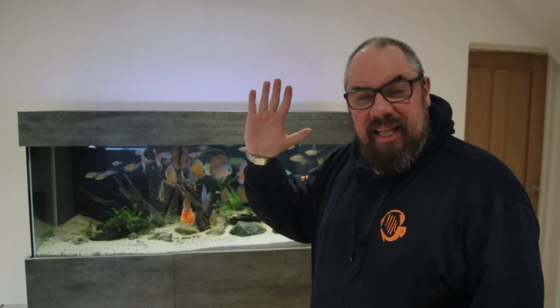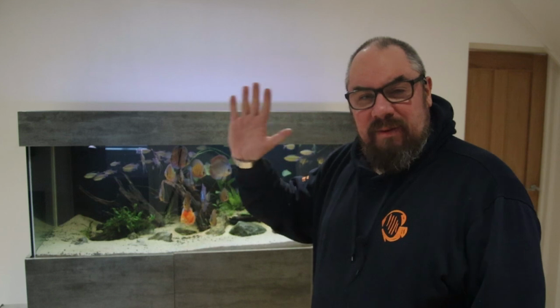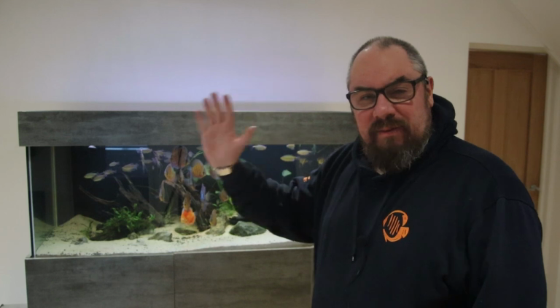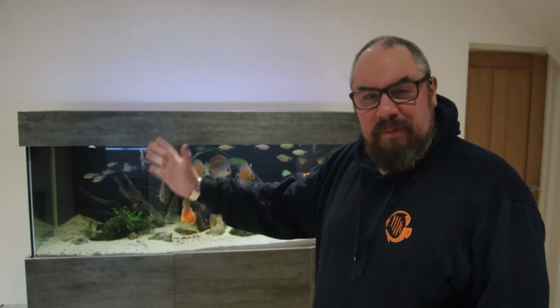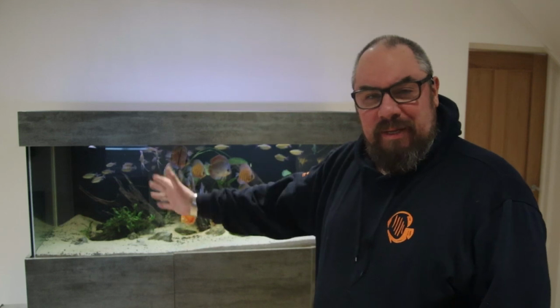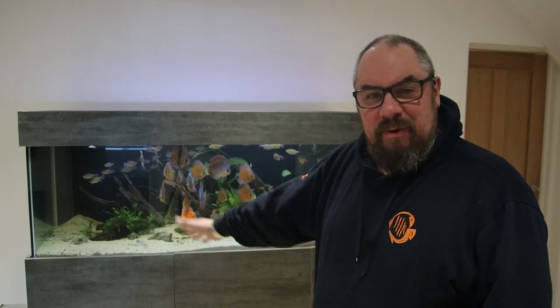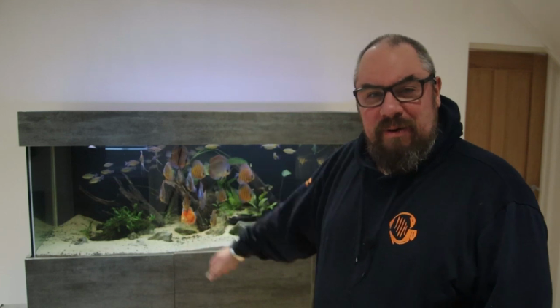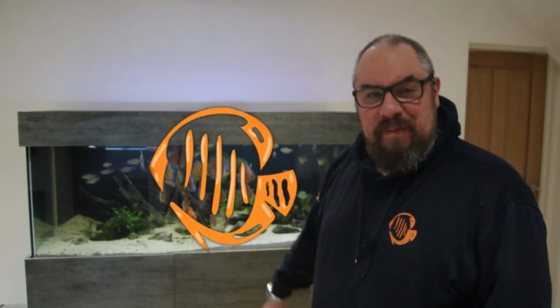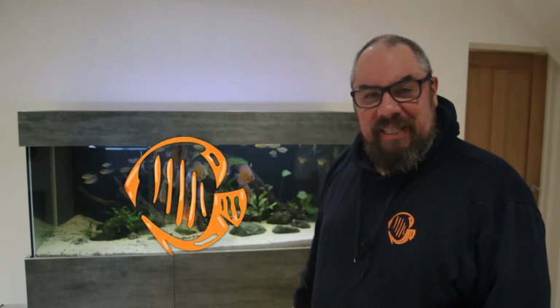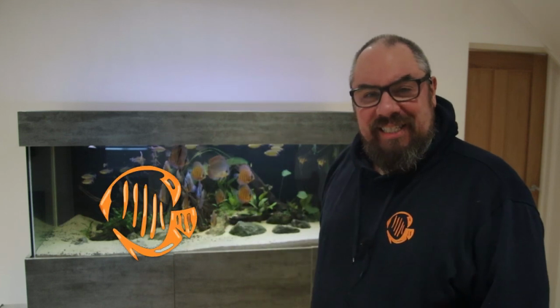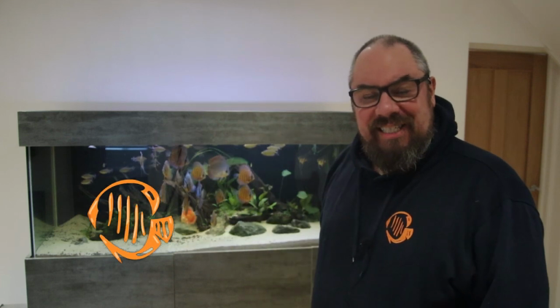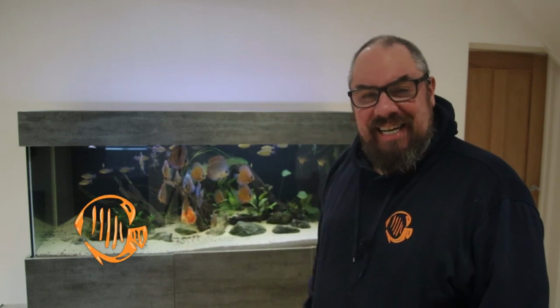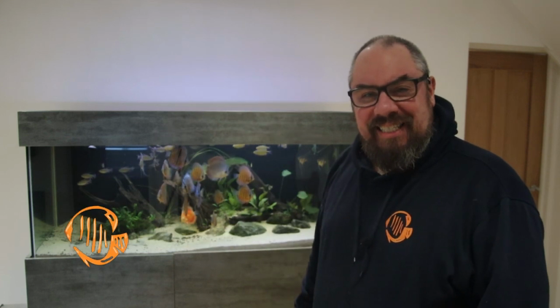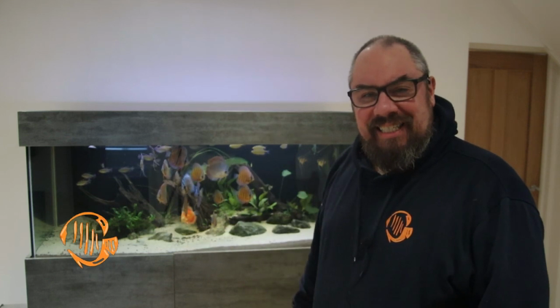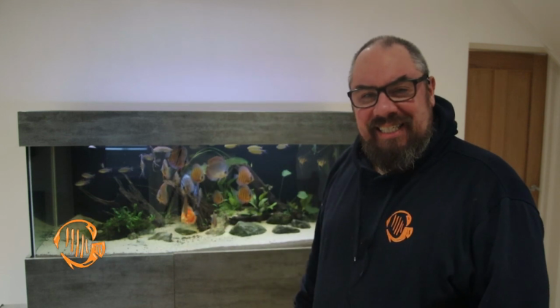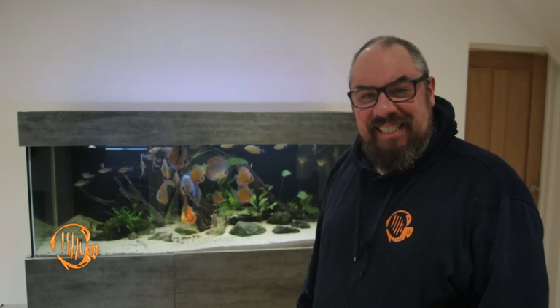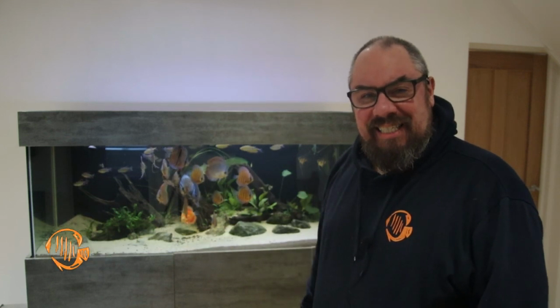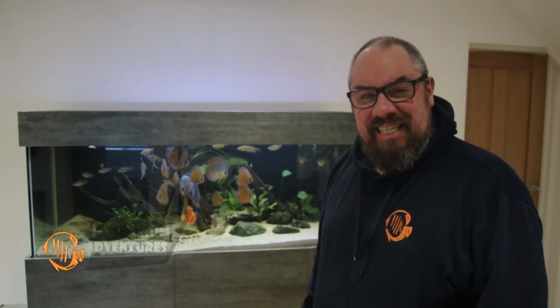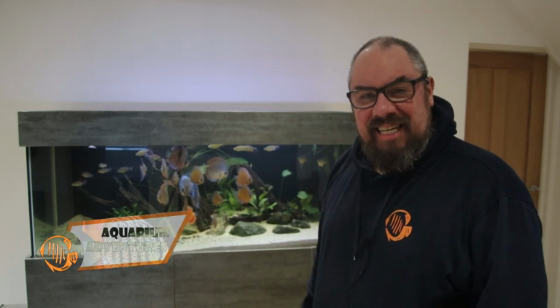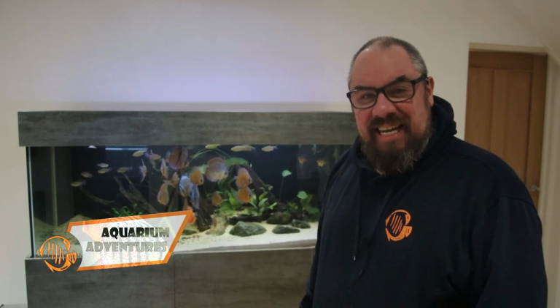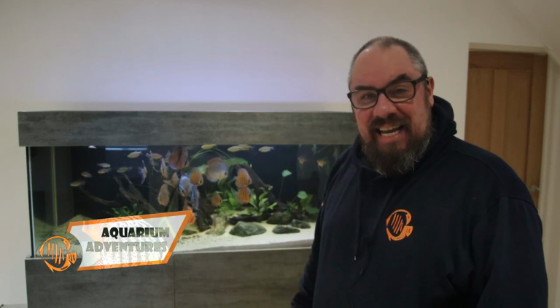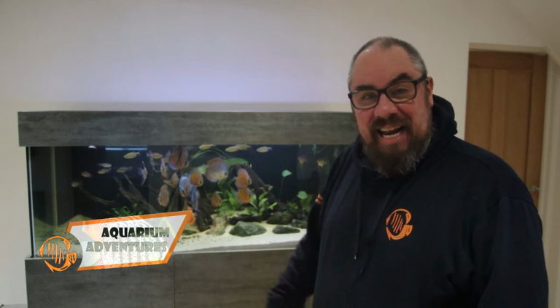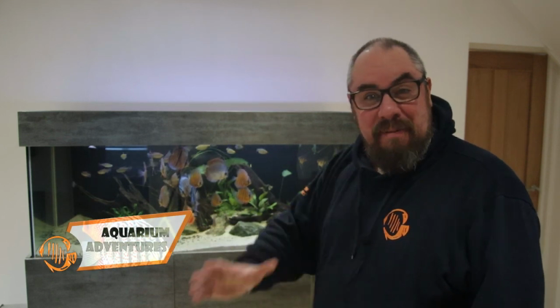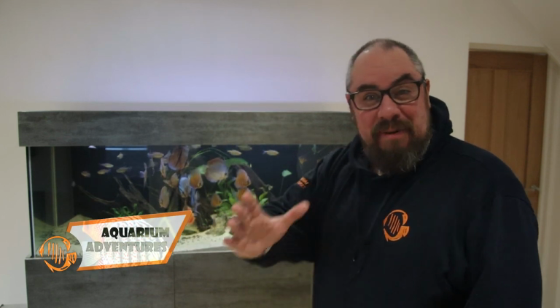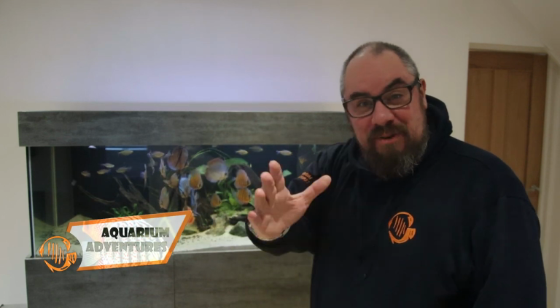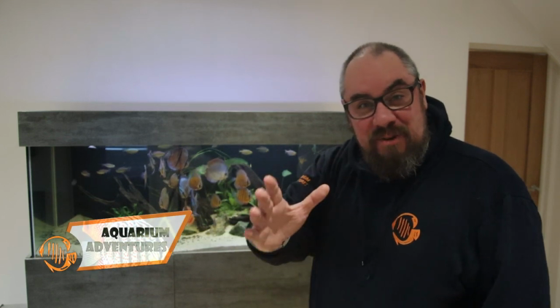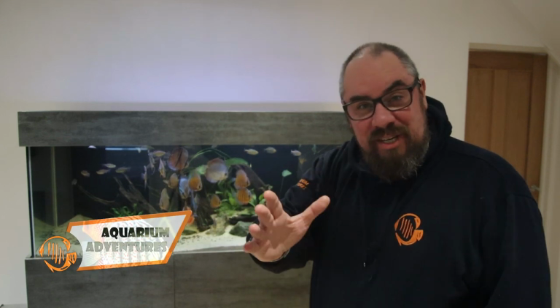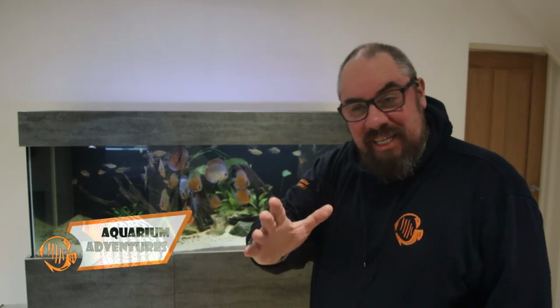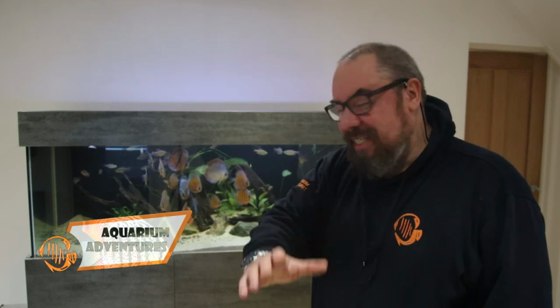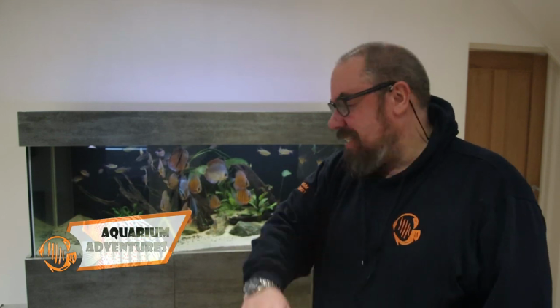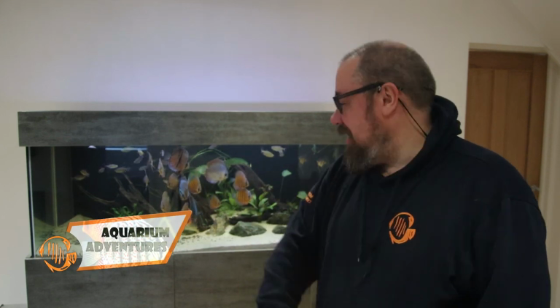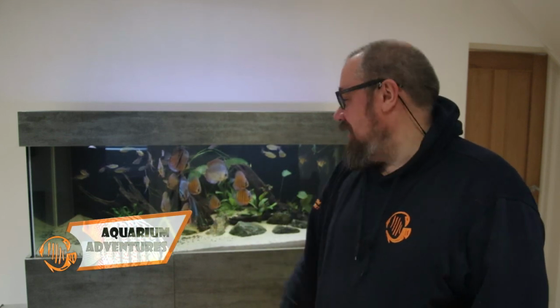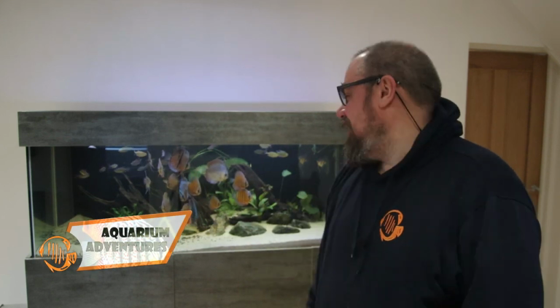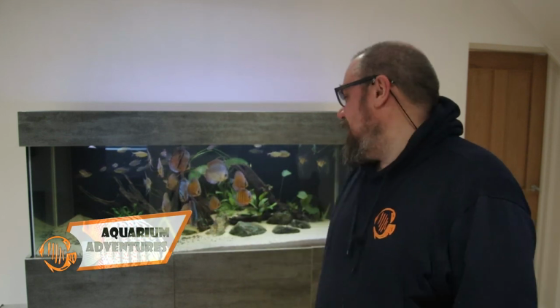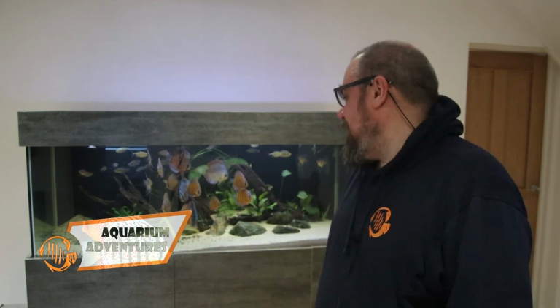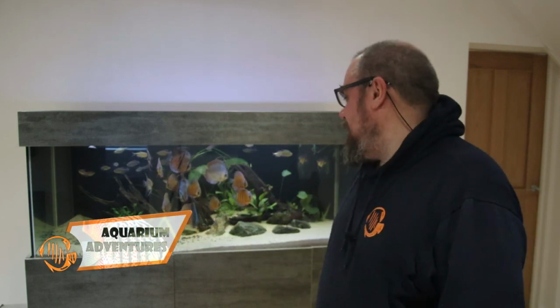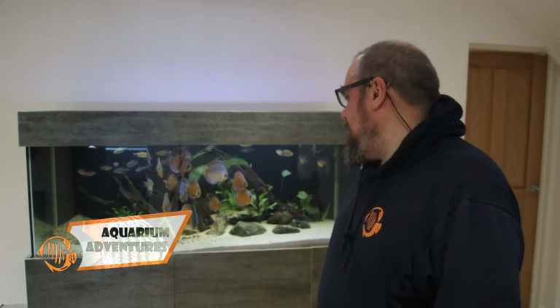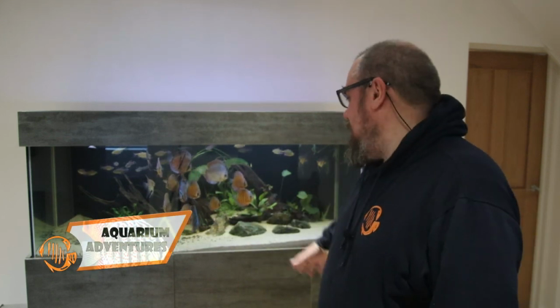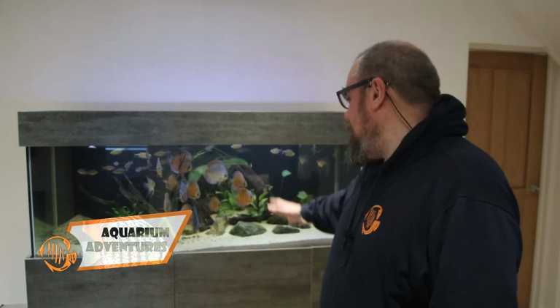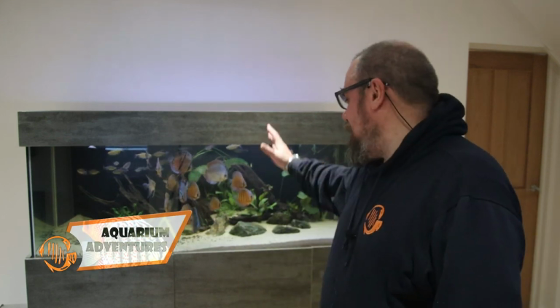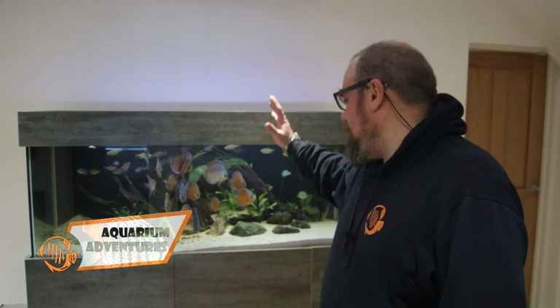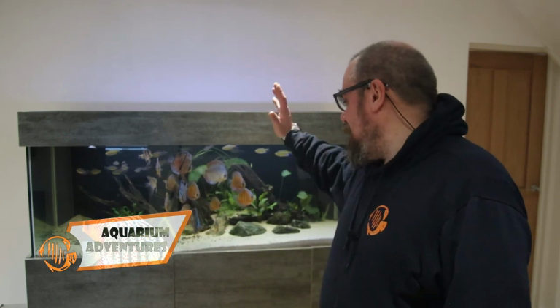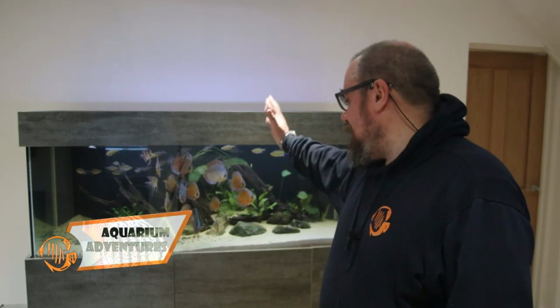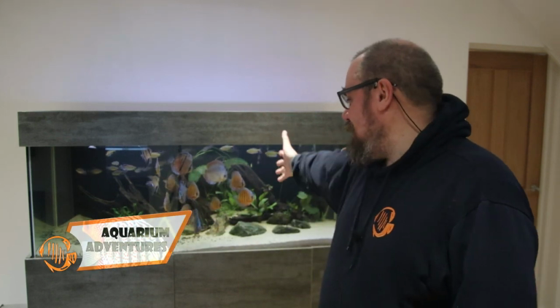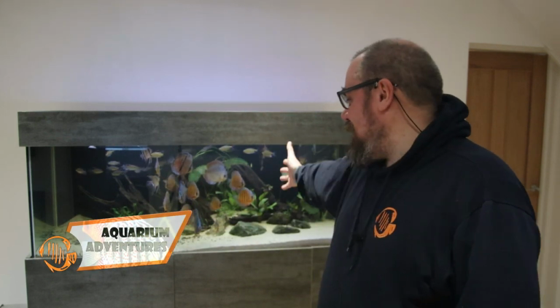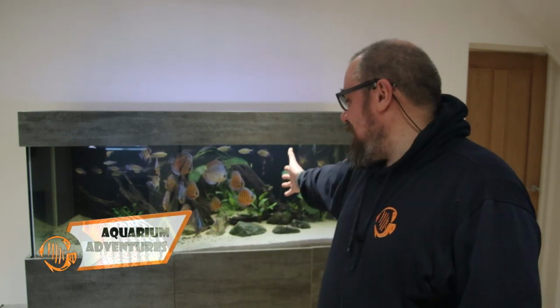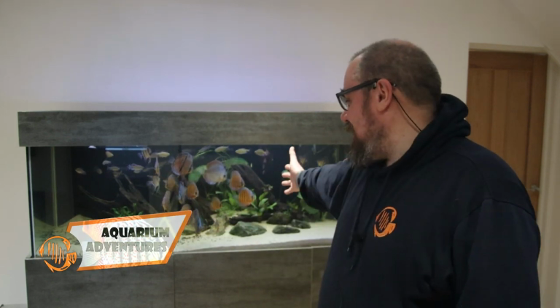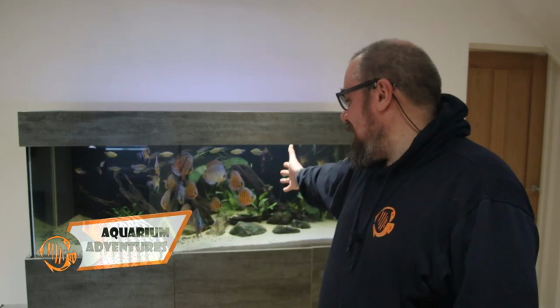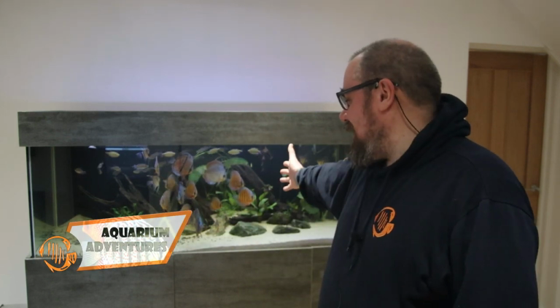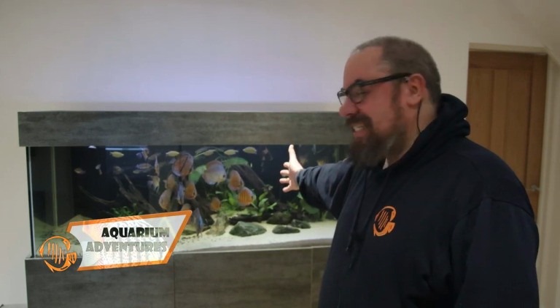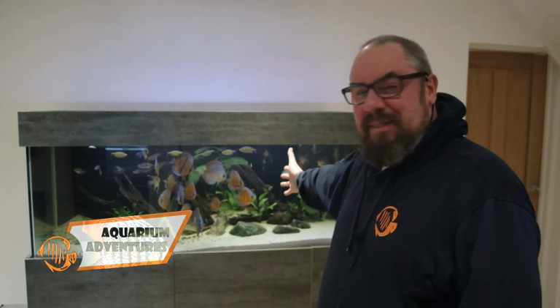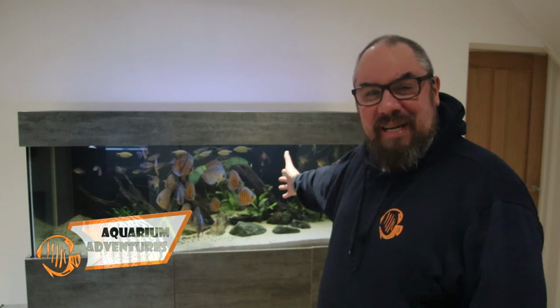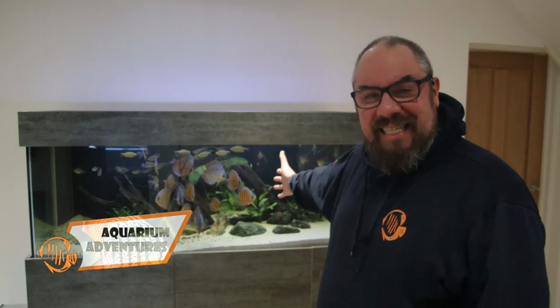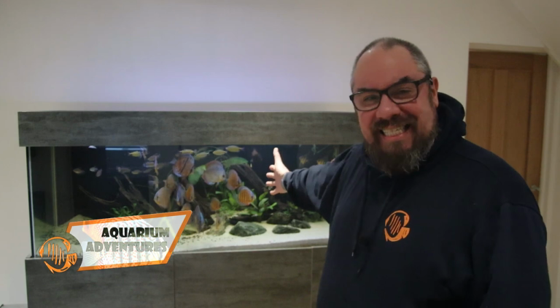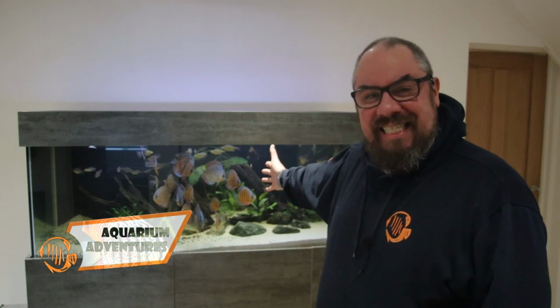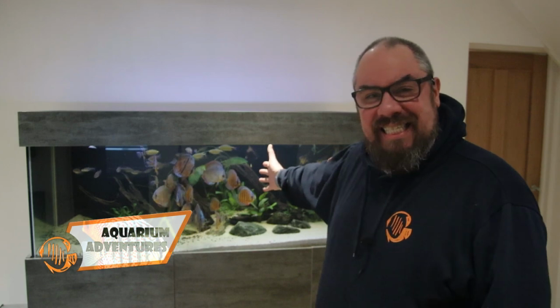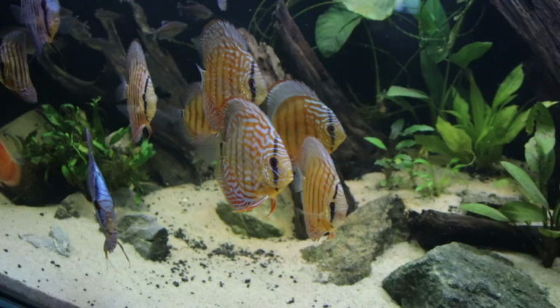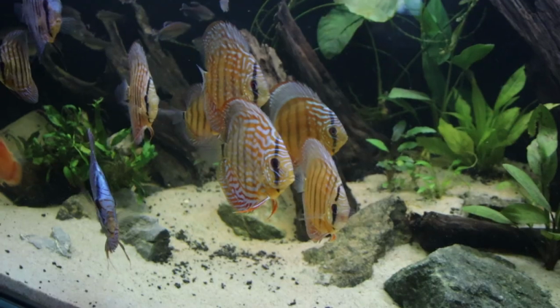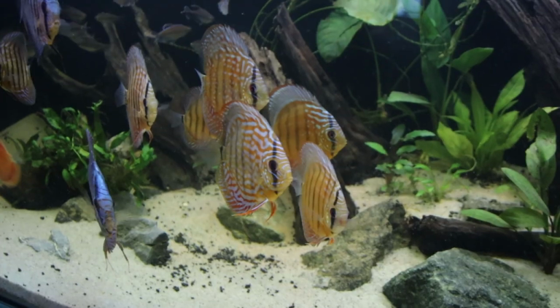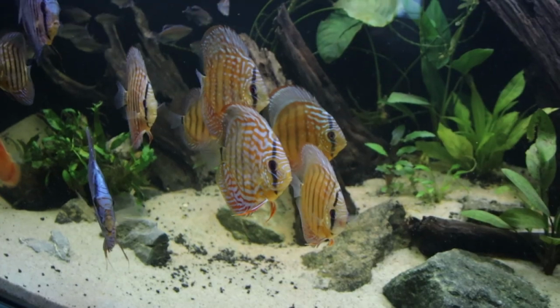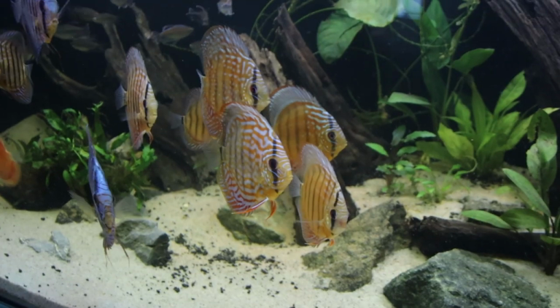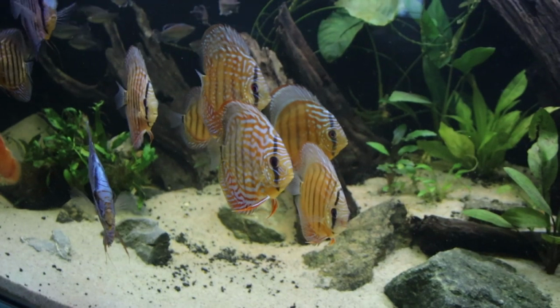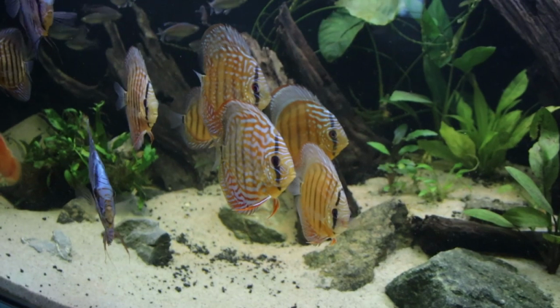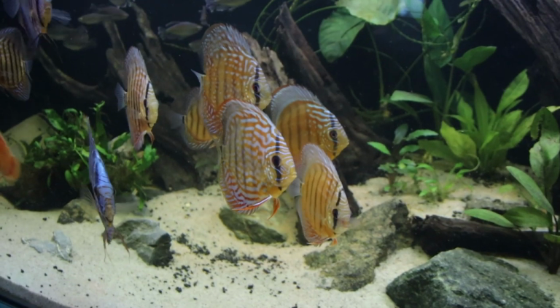Hello everybody, welcome back to the channel. Nice to see you again. Happy New Year. Today we're going to be talking about this tank. This is my Discus display tank.